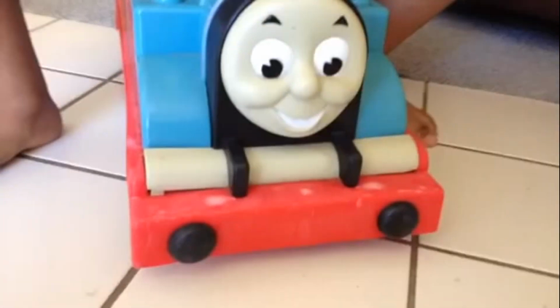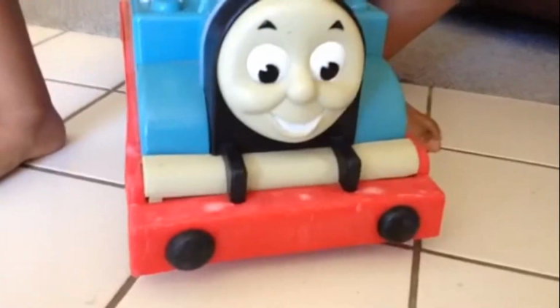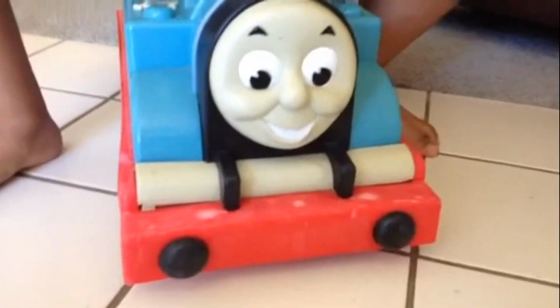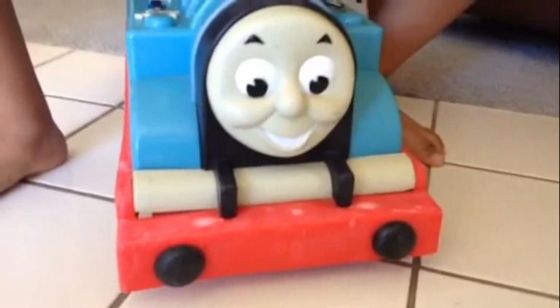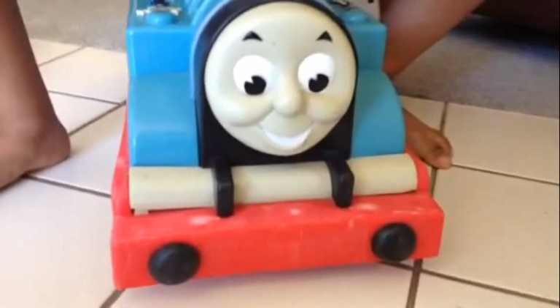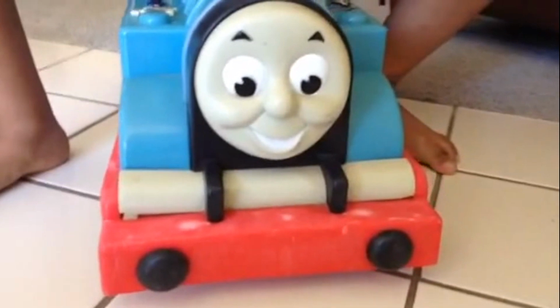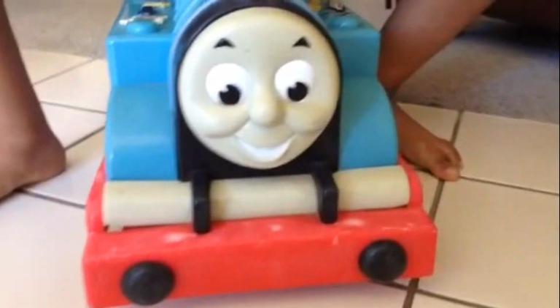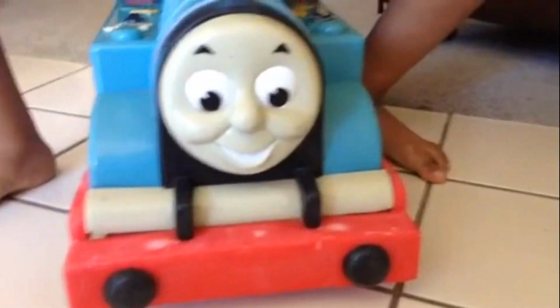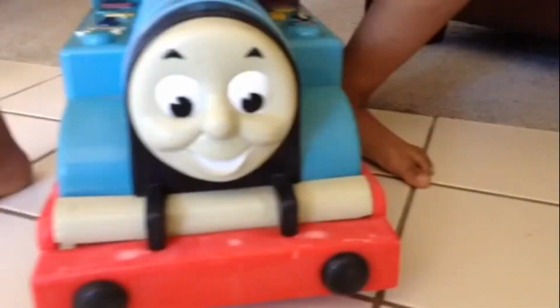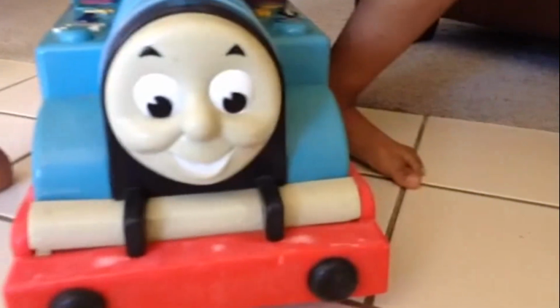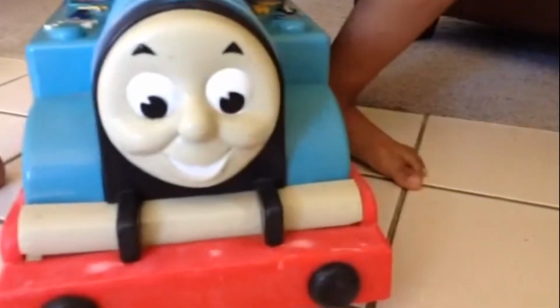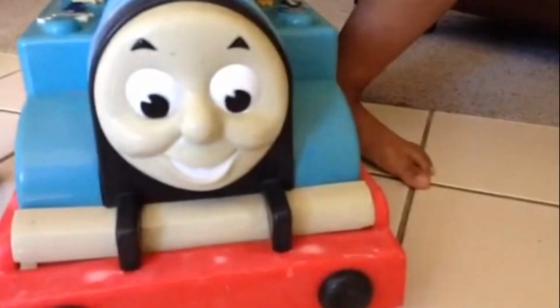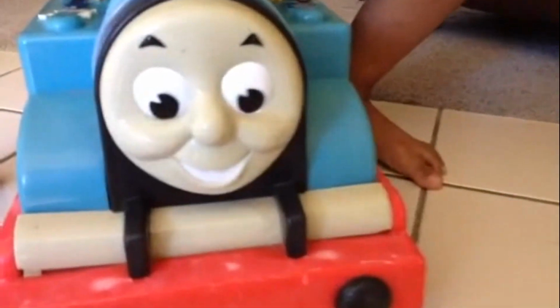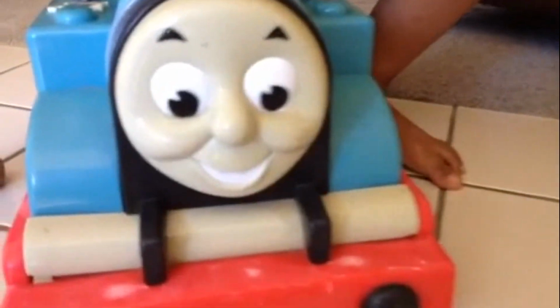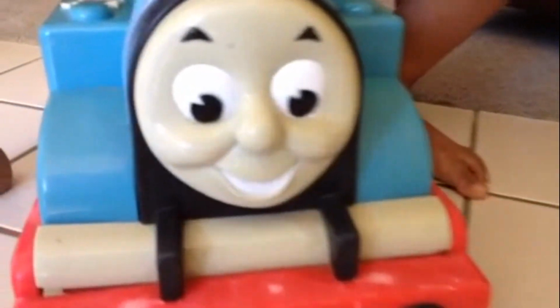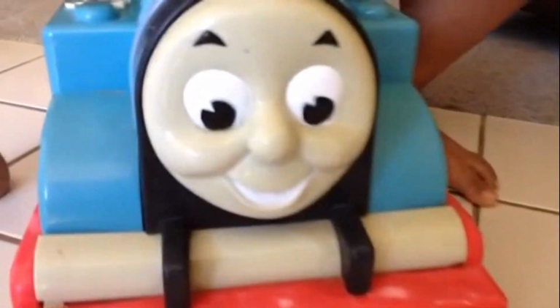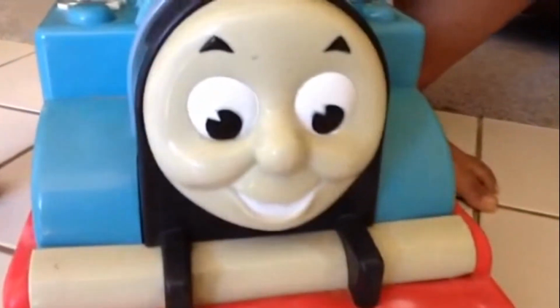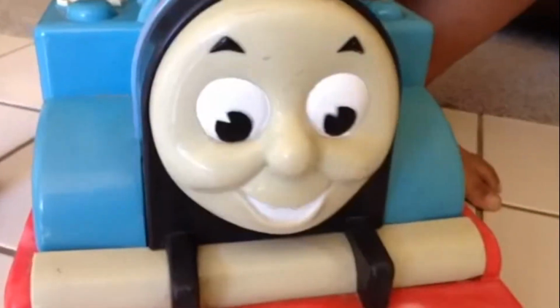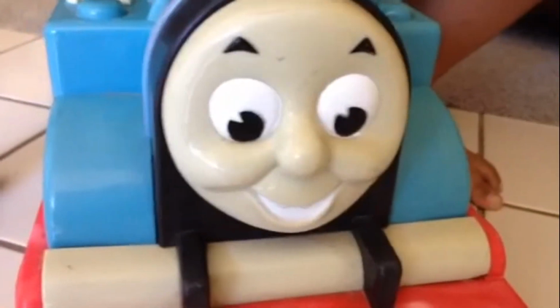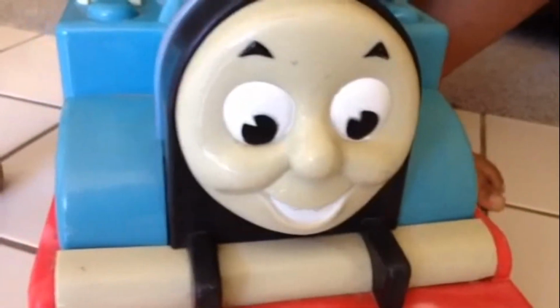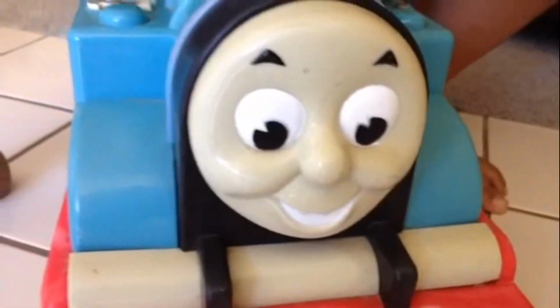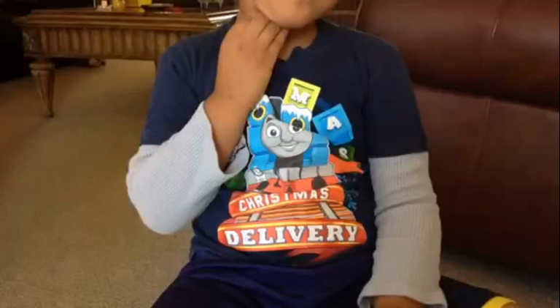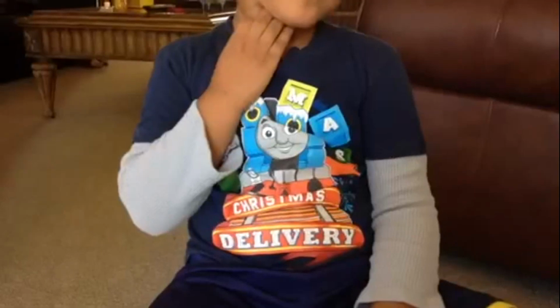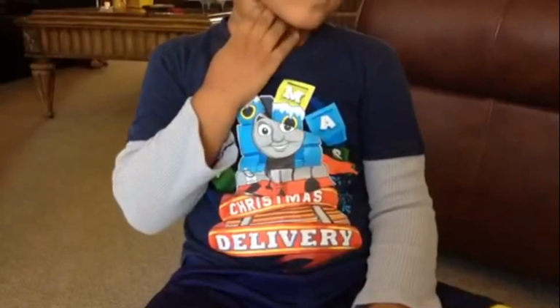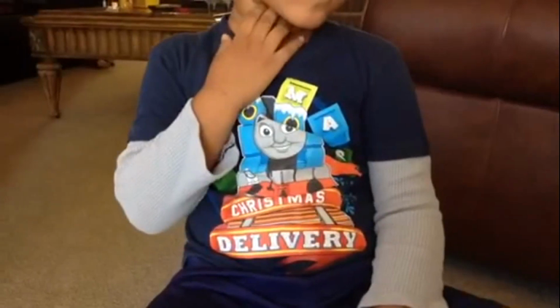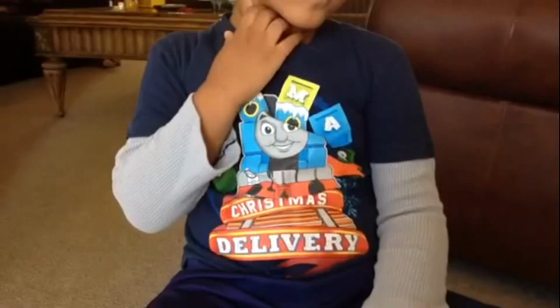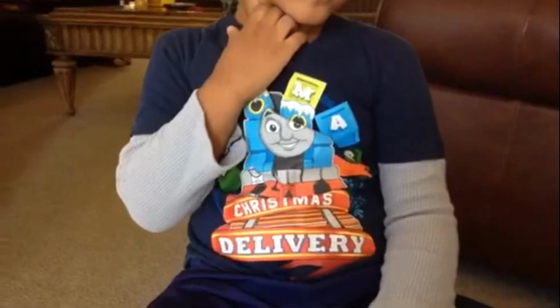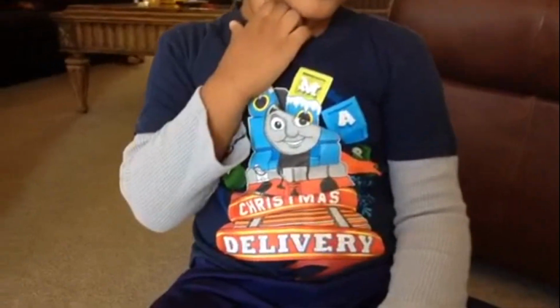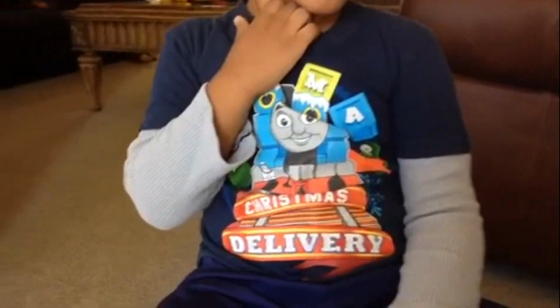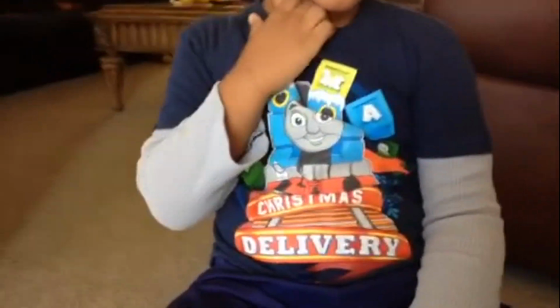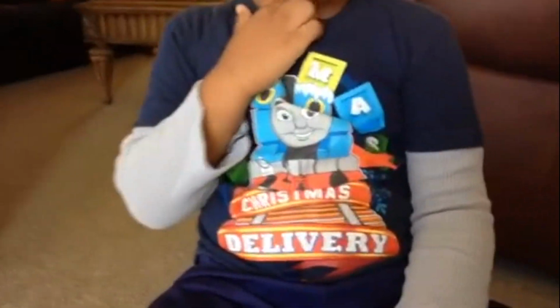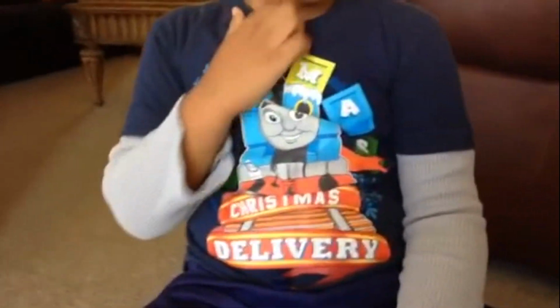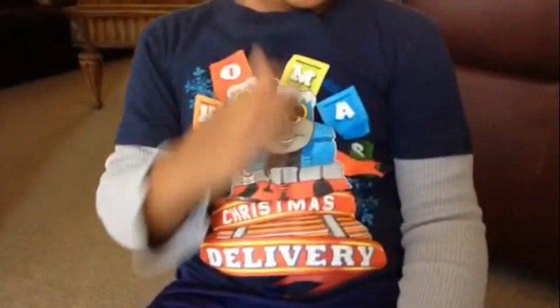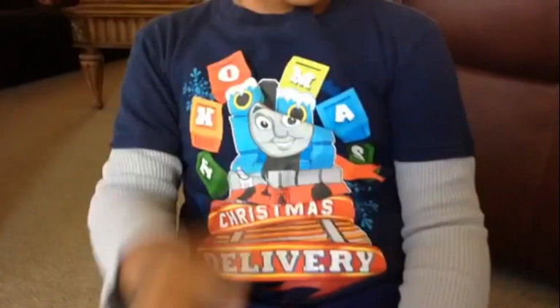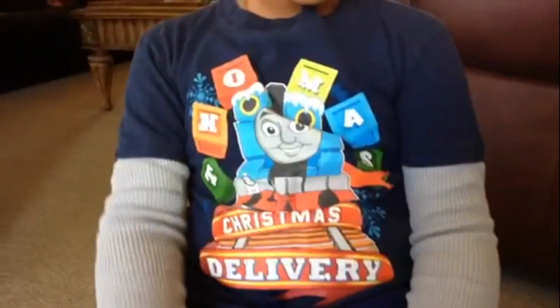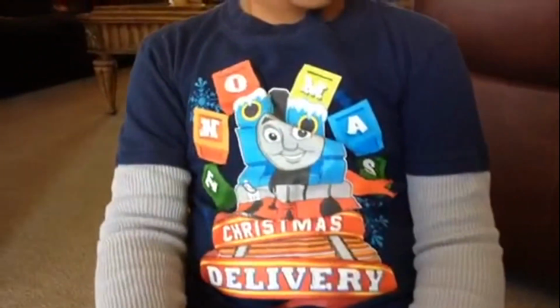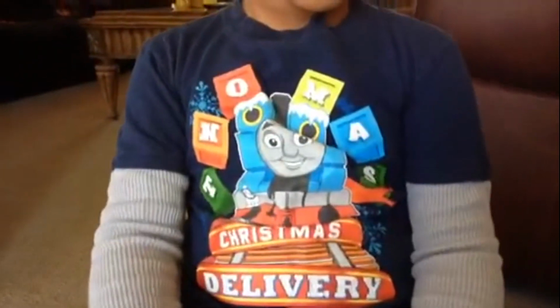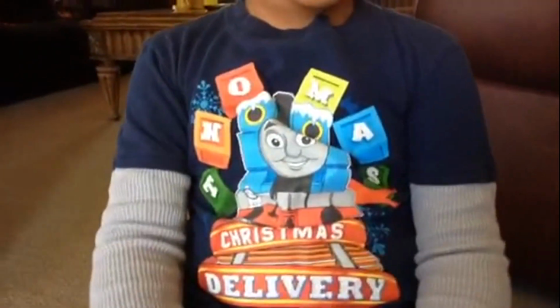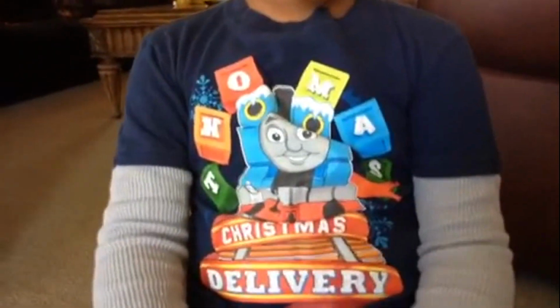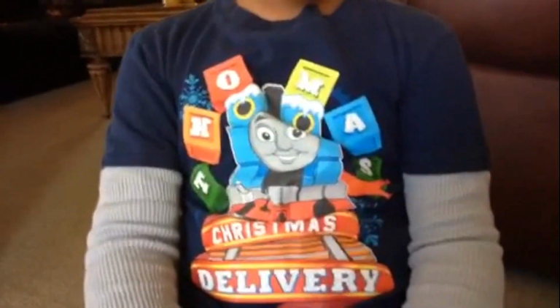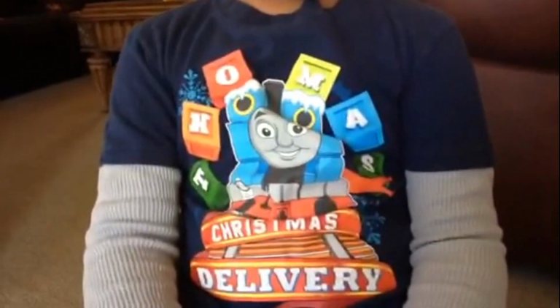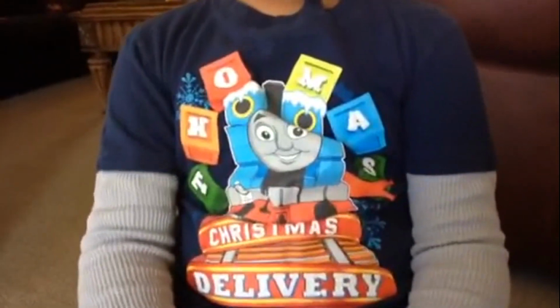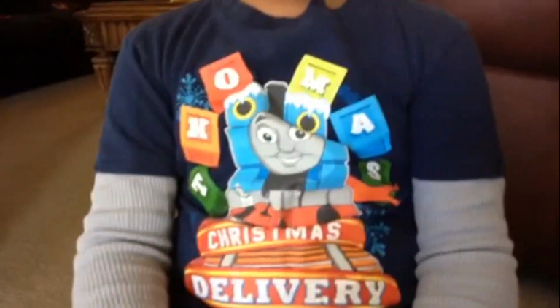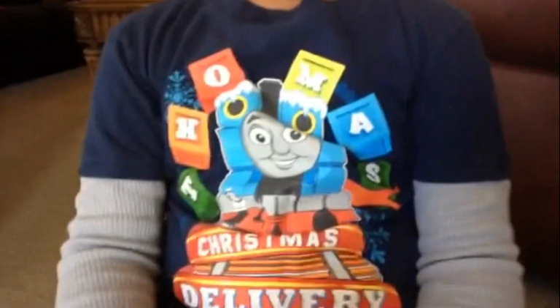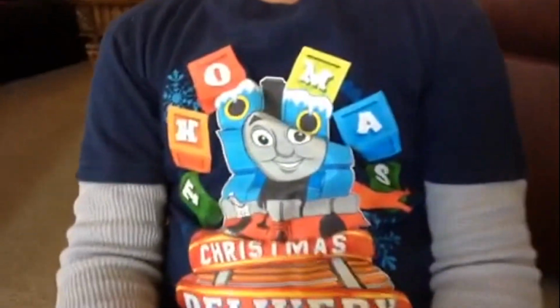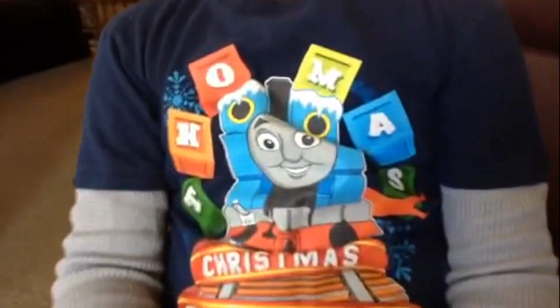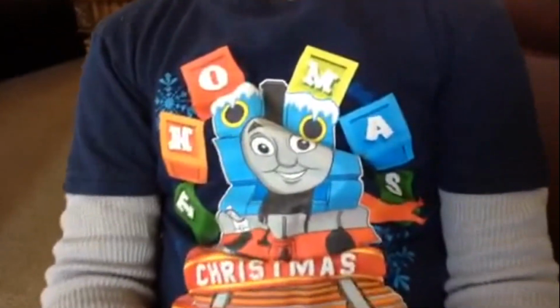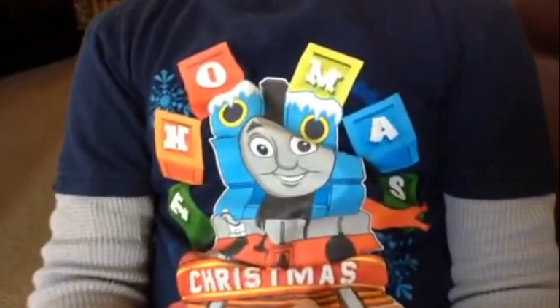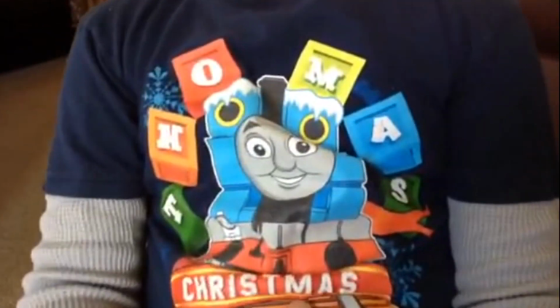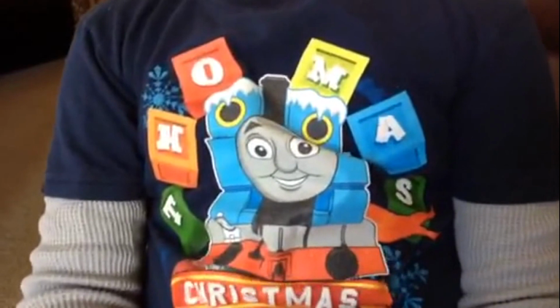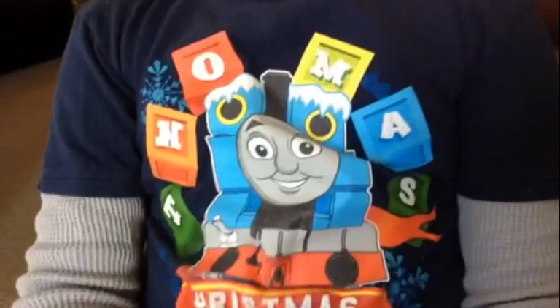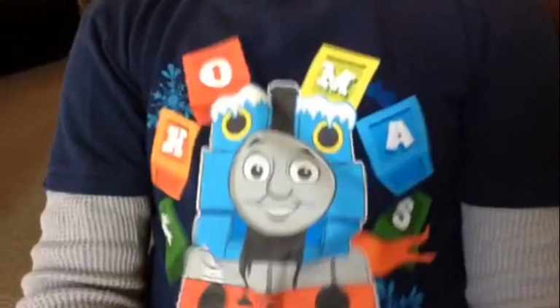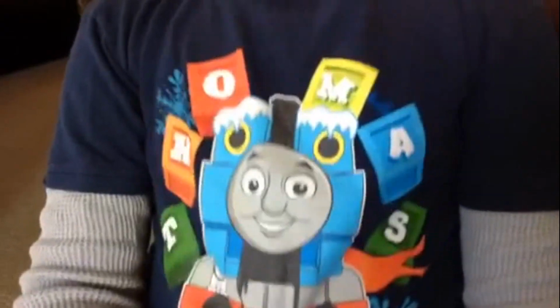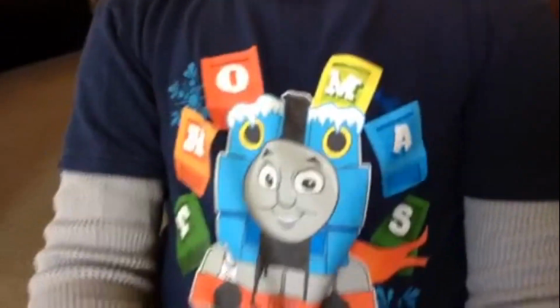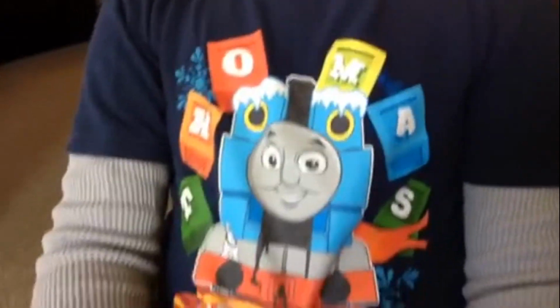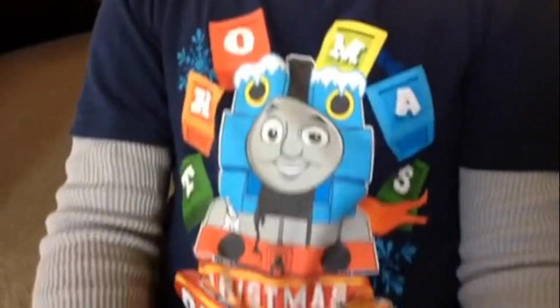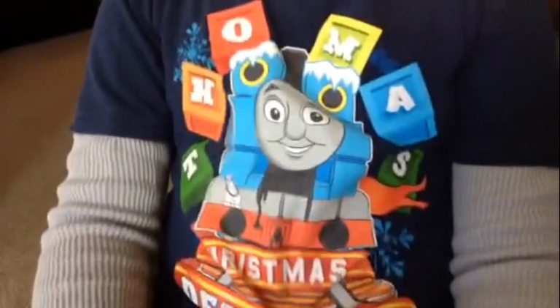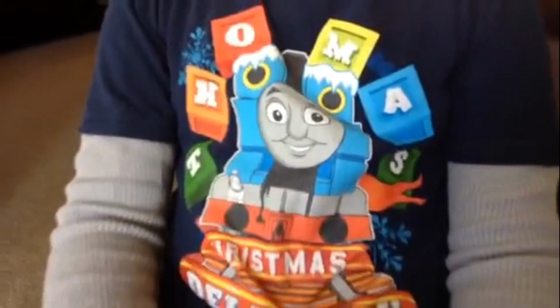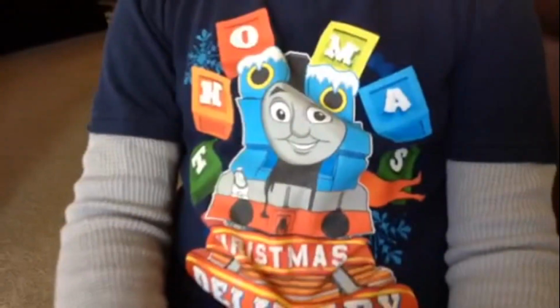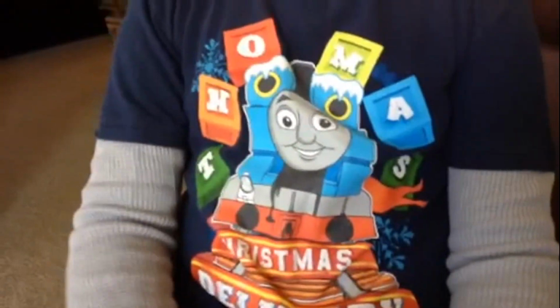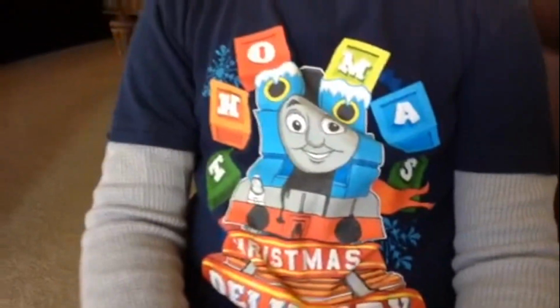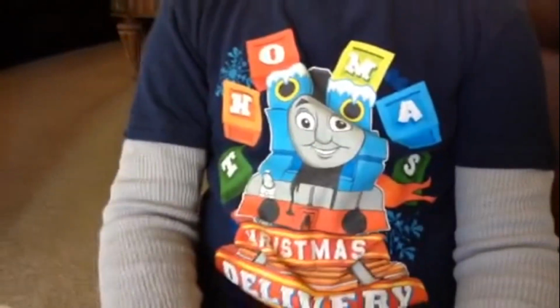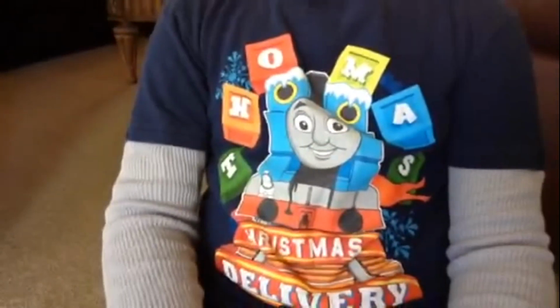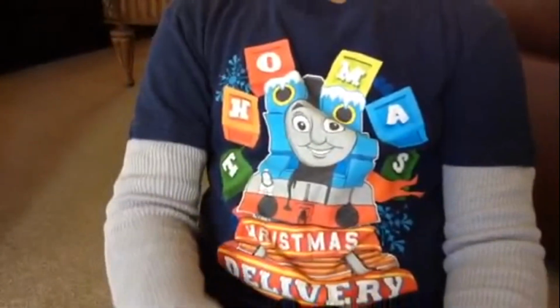You can see the happy face of Thomas Walker here. Here you can see a Thomas fan wearing a Thomas t-shirt. It's cool, huh?